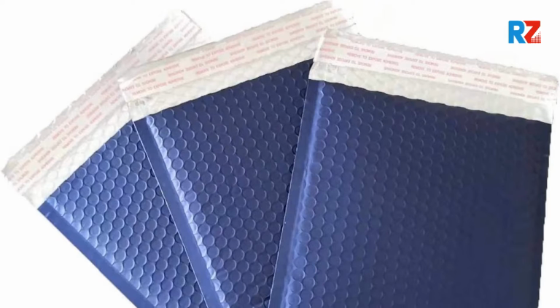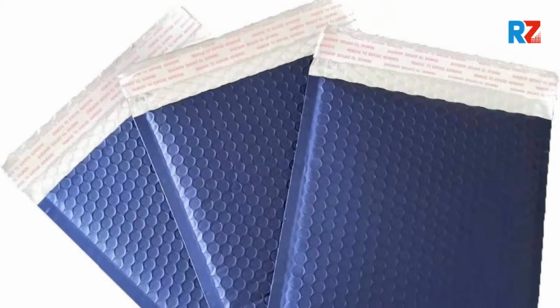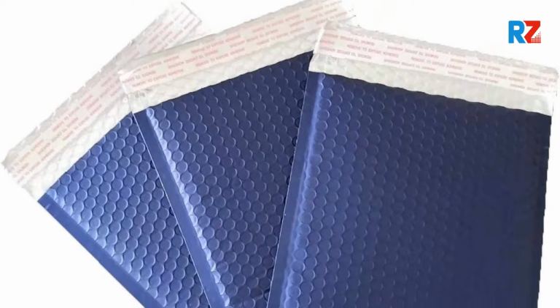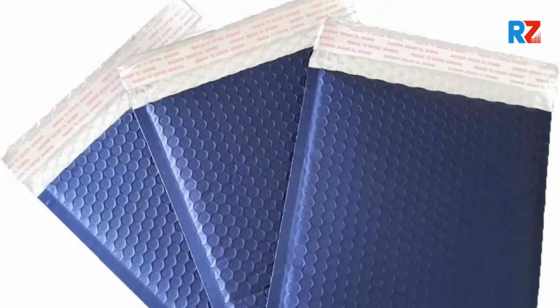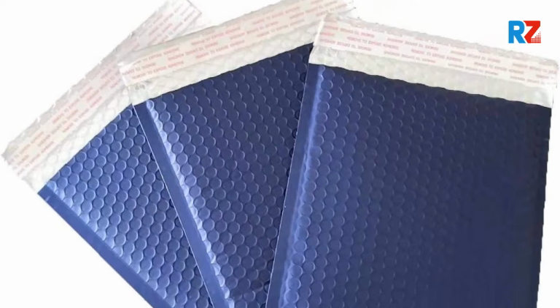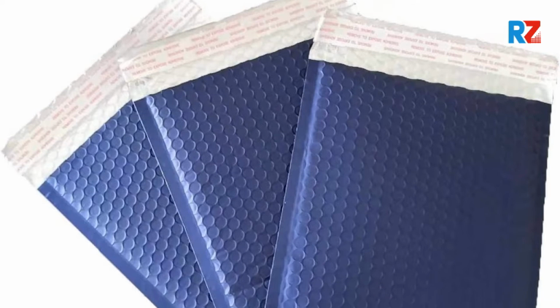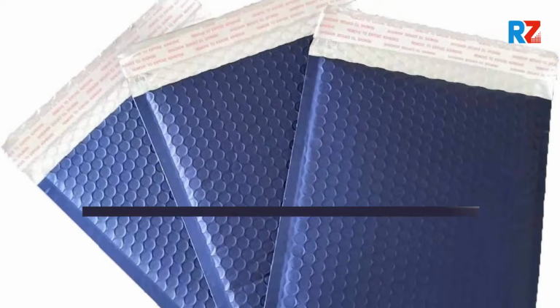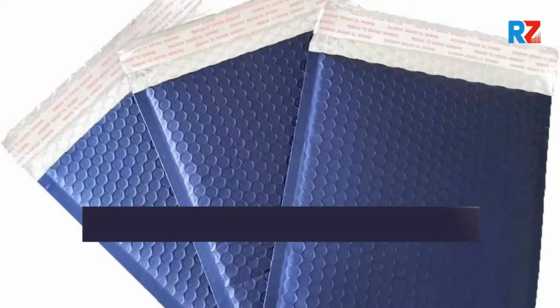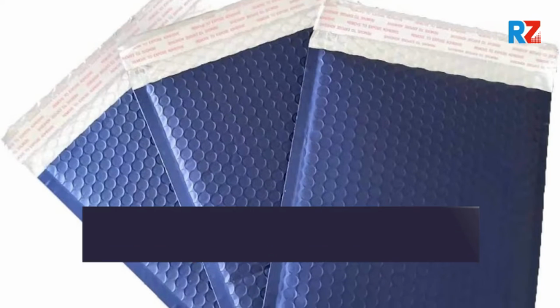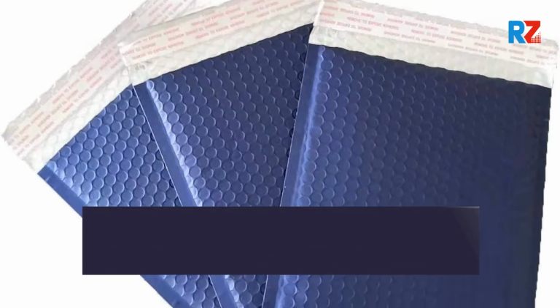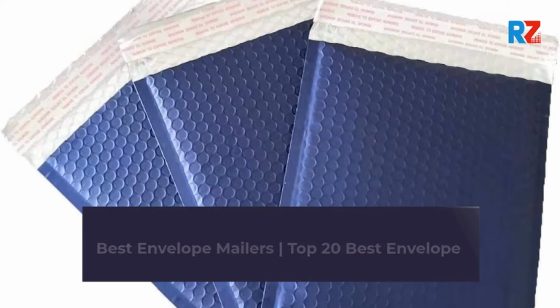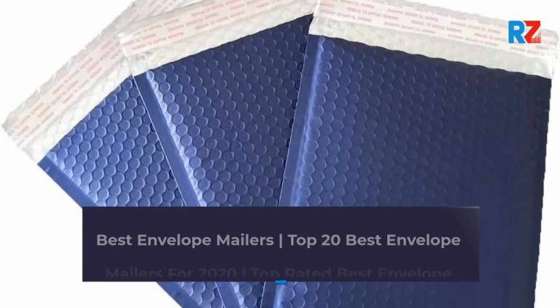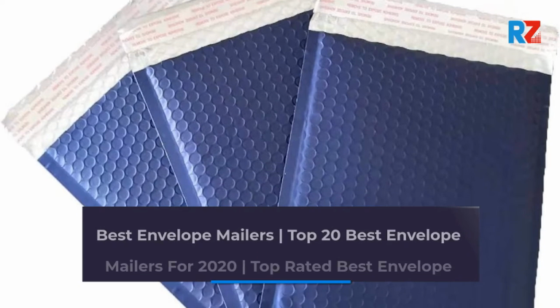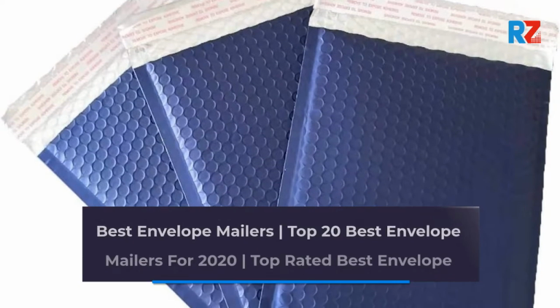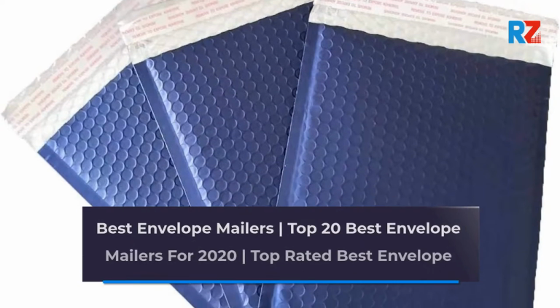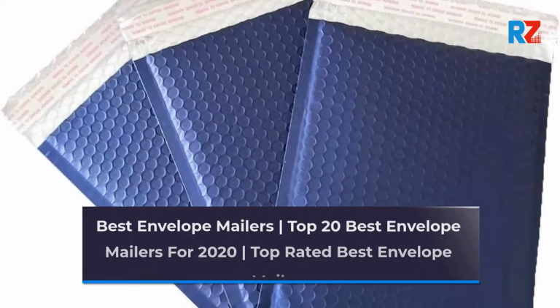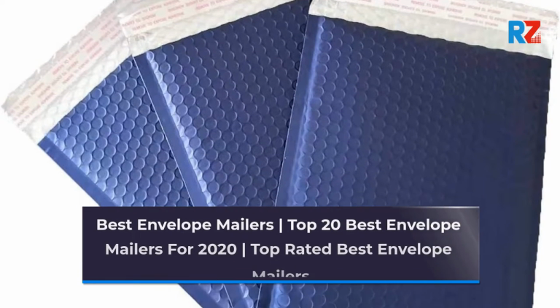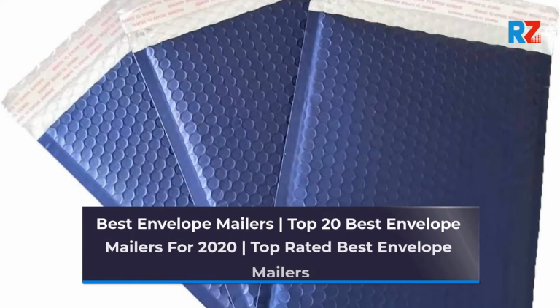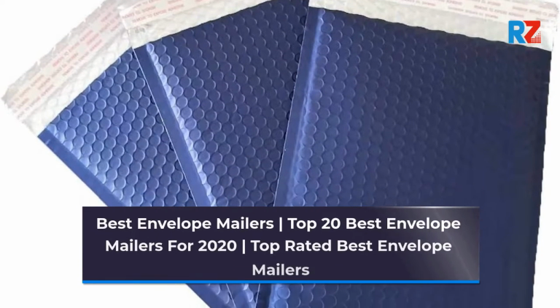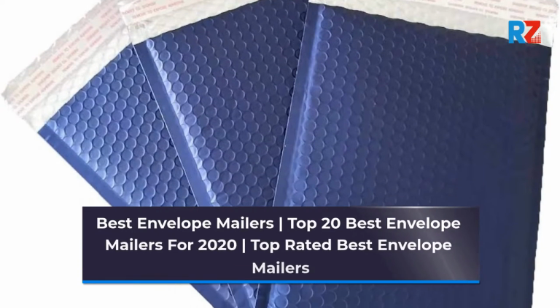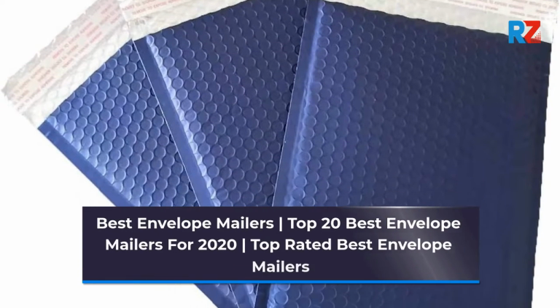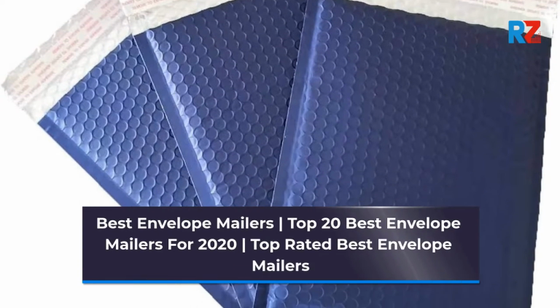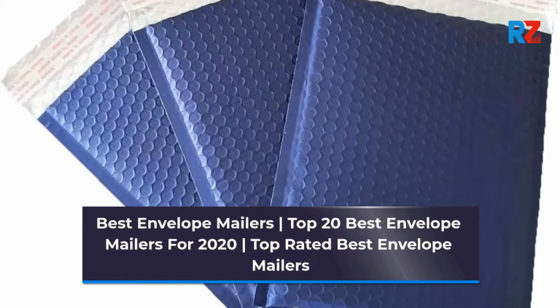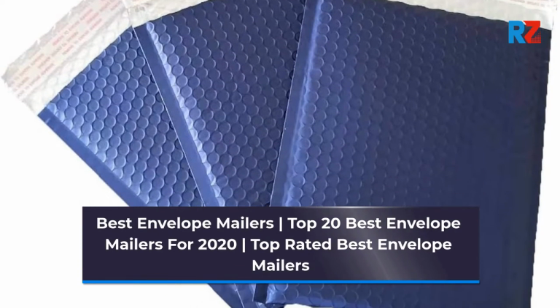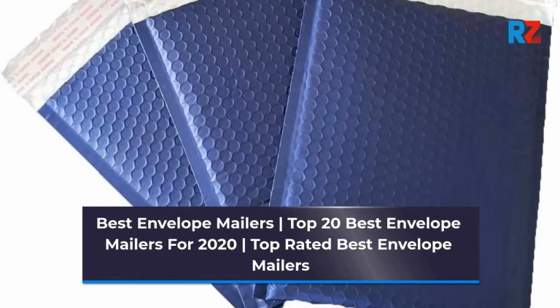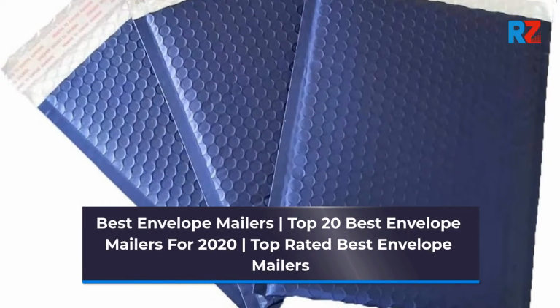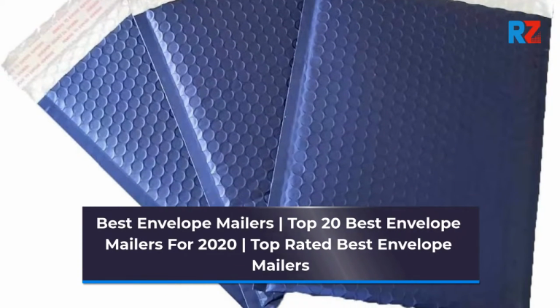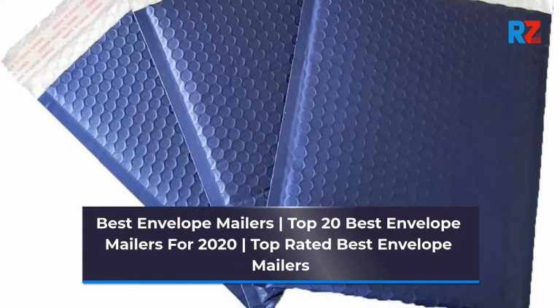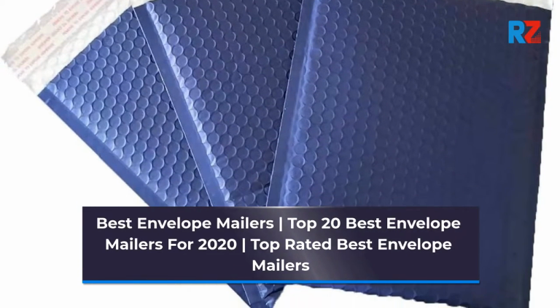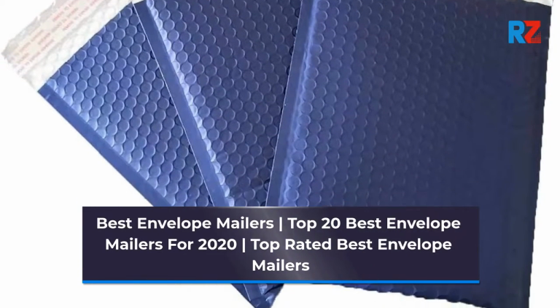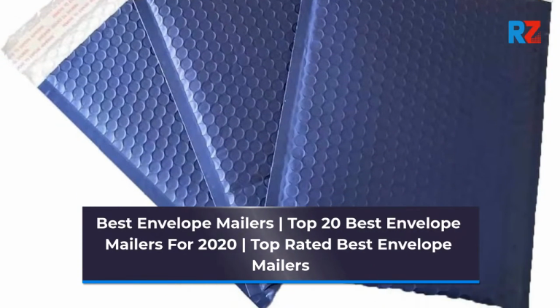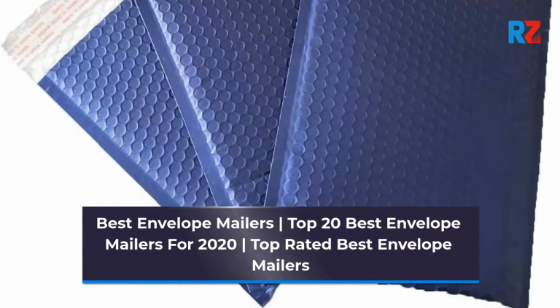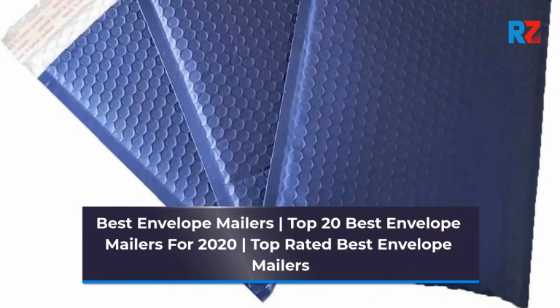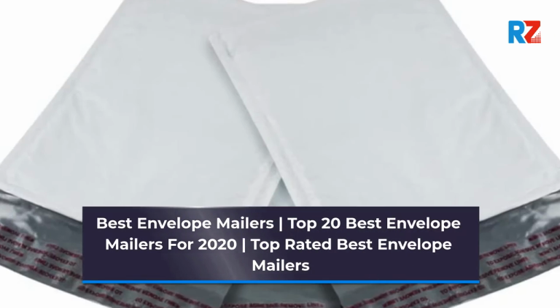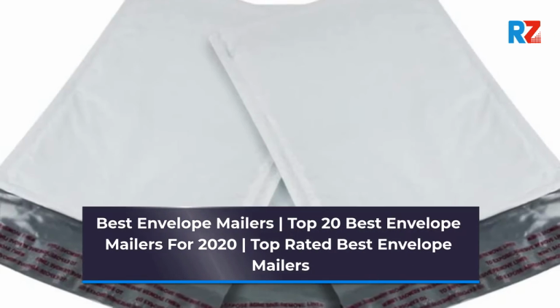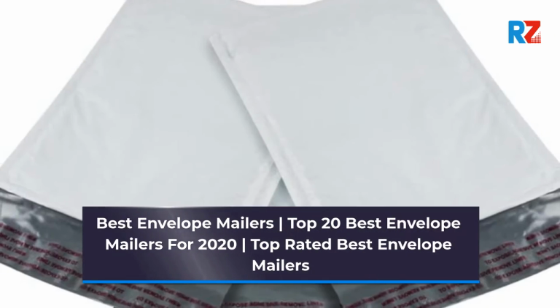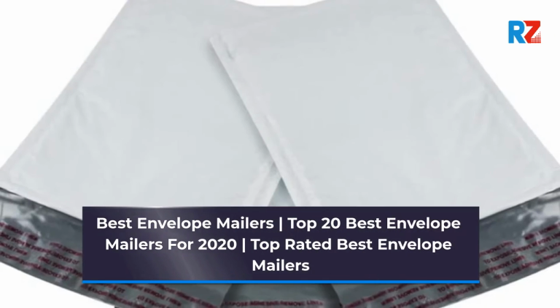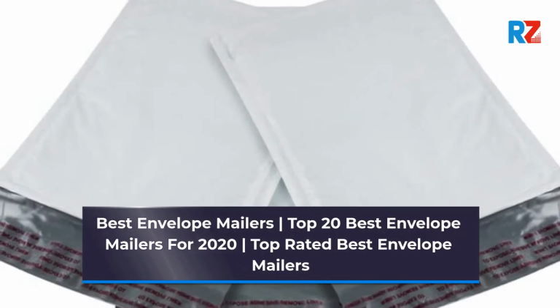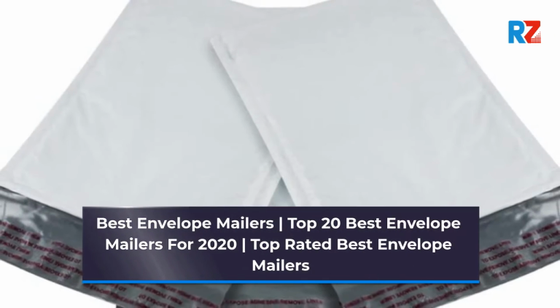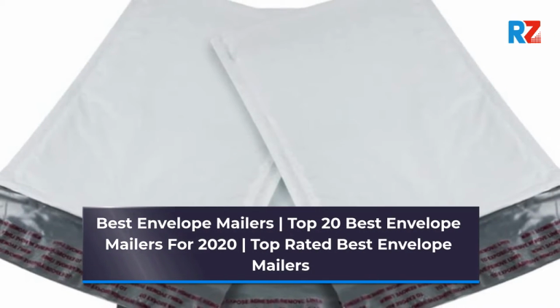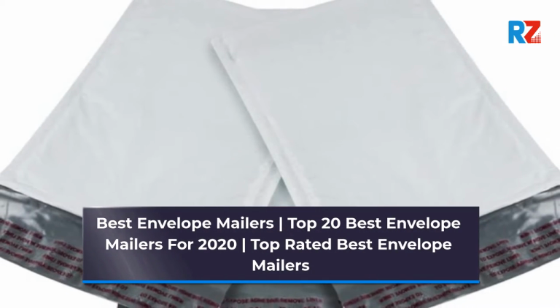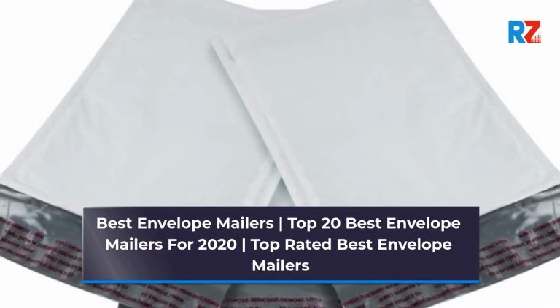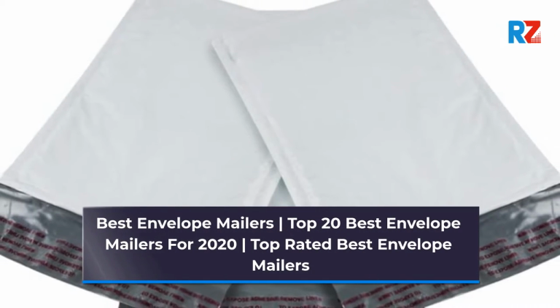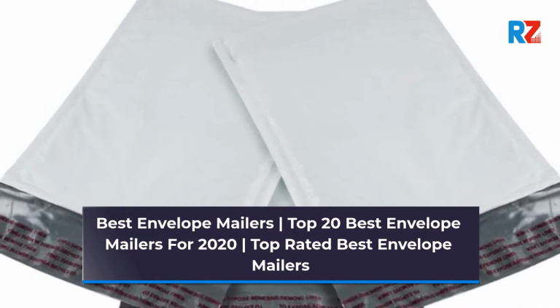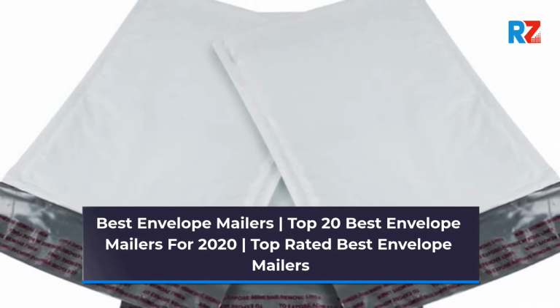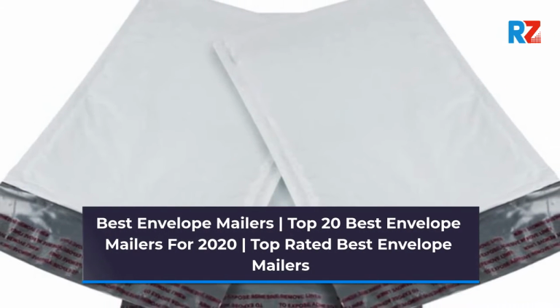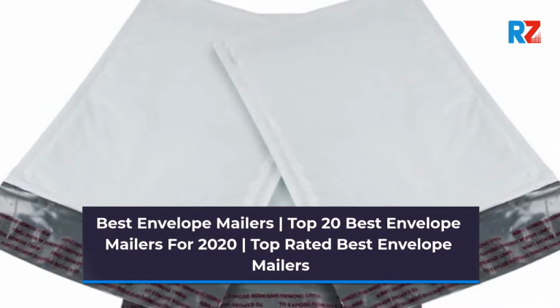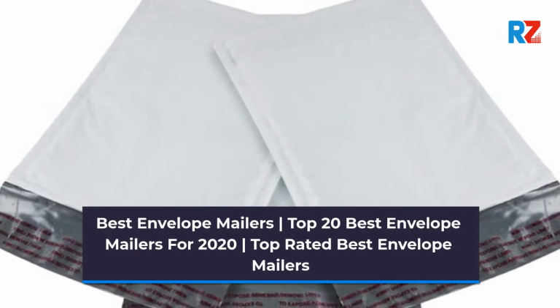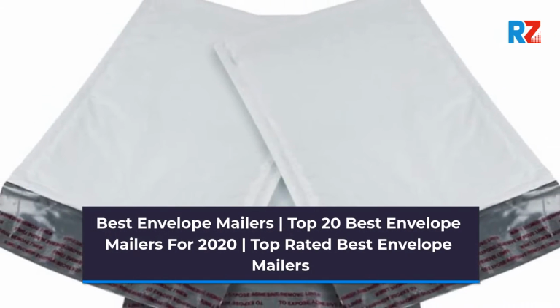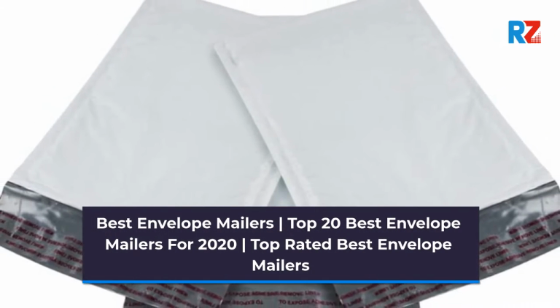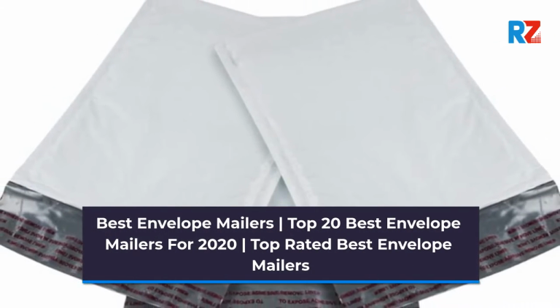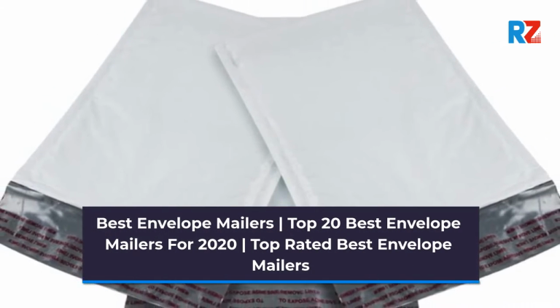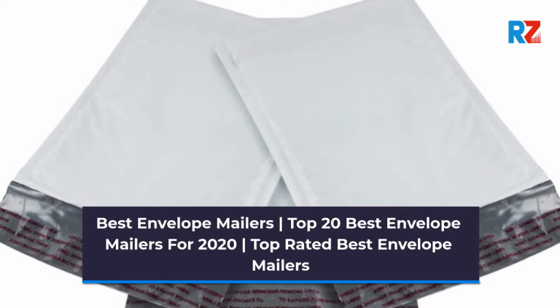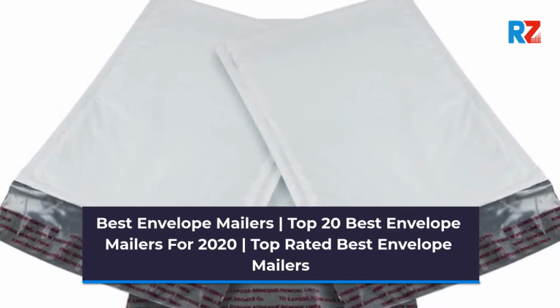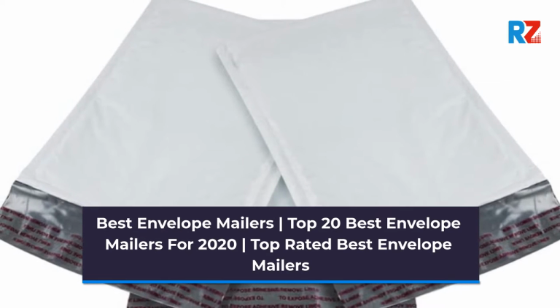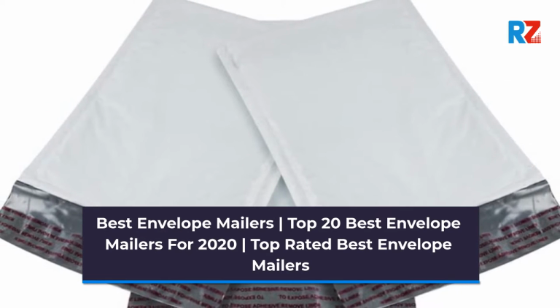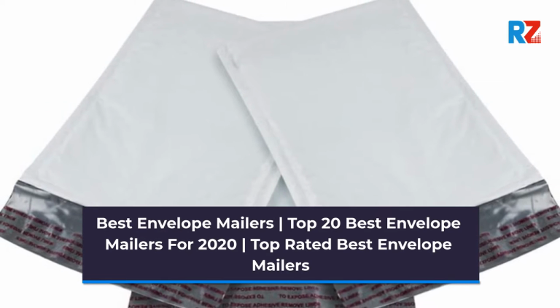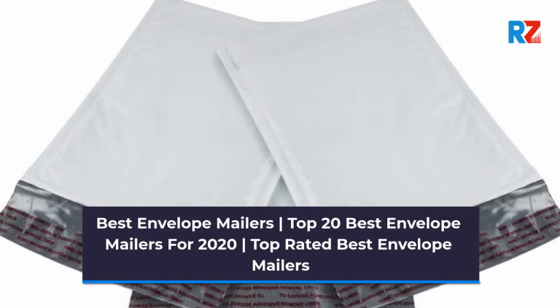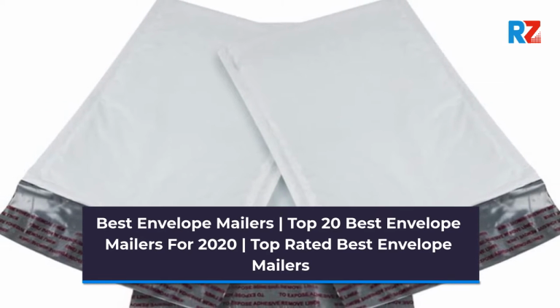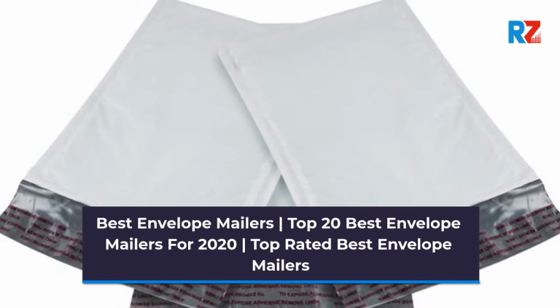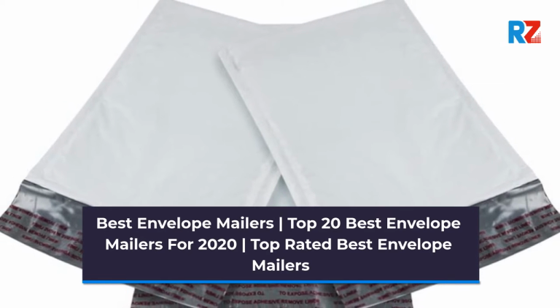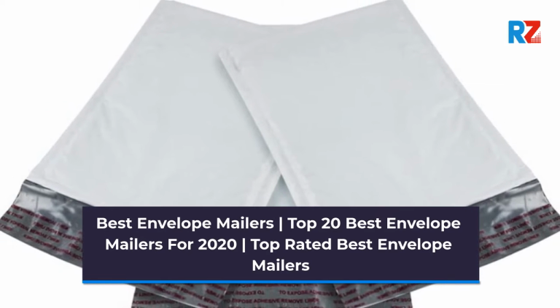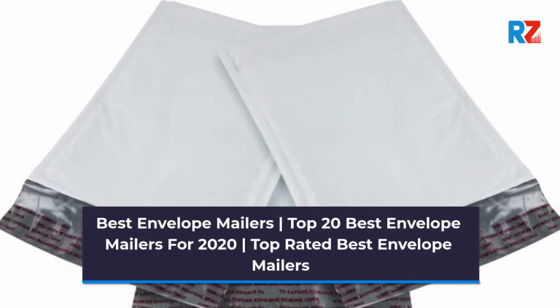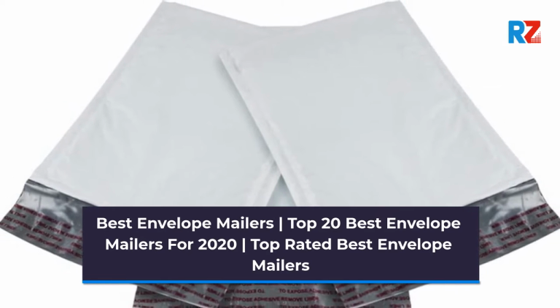Best Envelope Mailers. Top 20 Best Envelope Mailers for 2020. Top Rated Best Envelope Mailers.